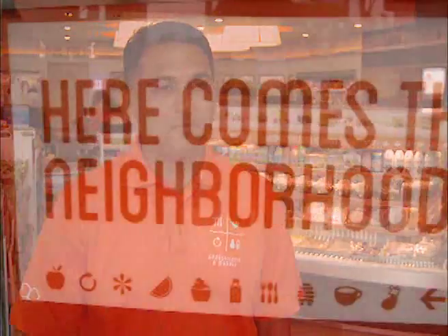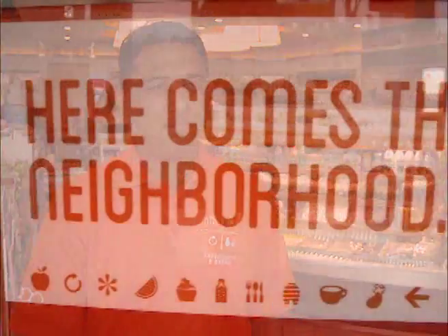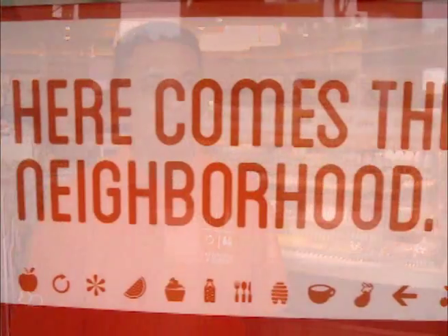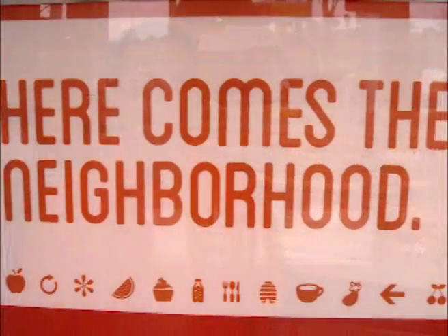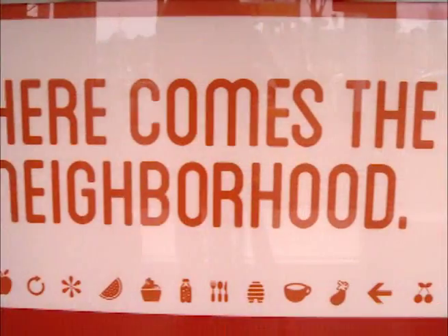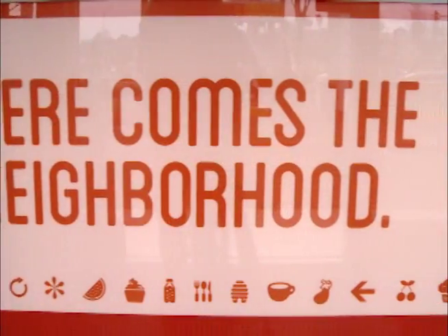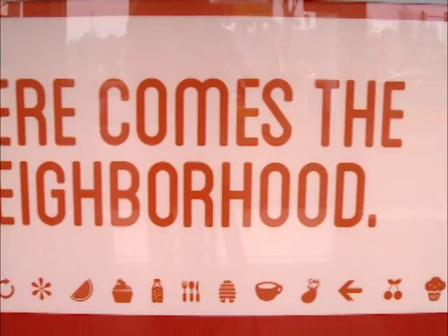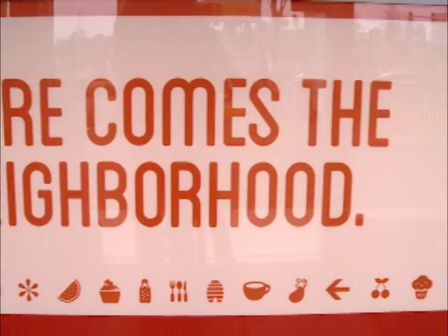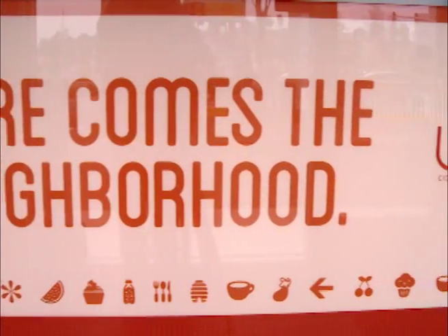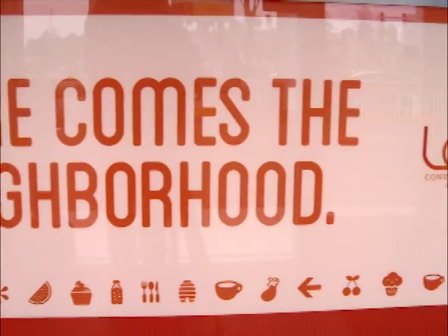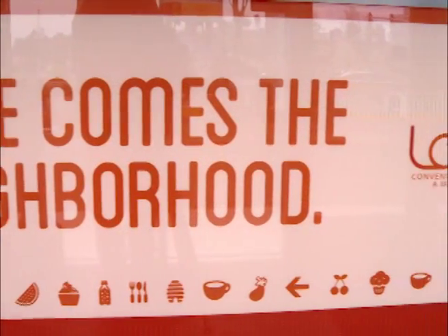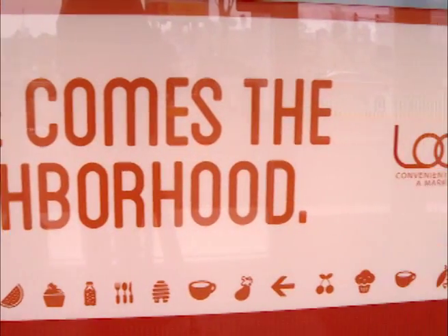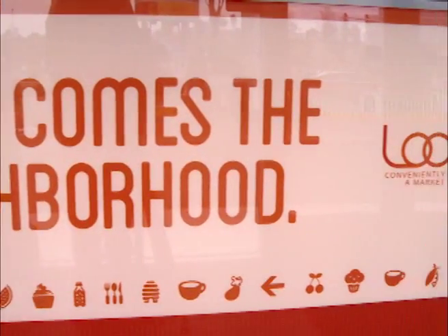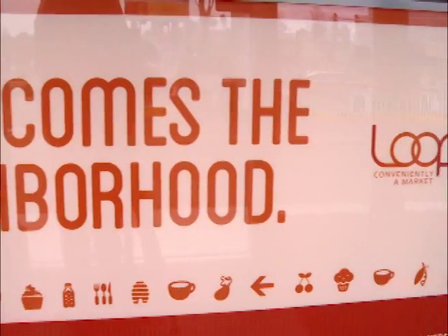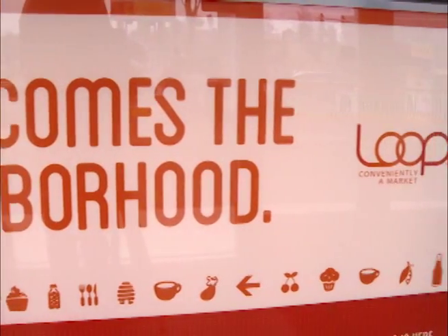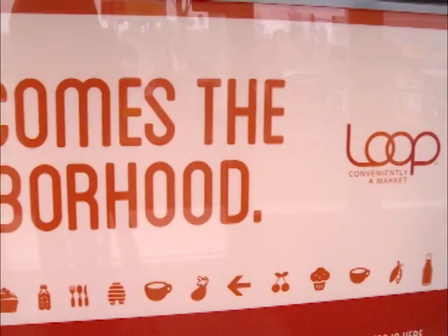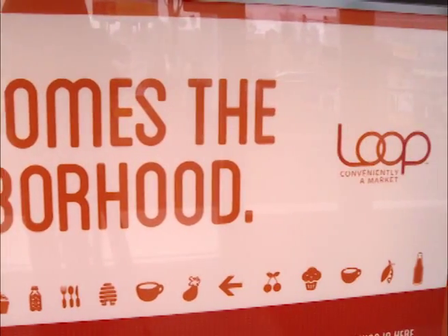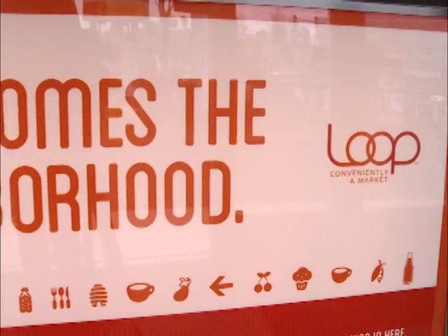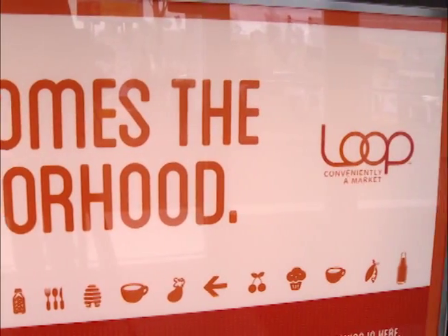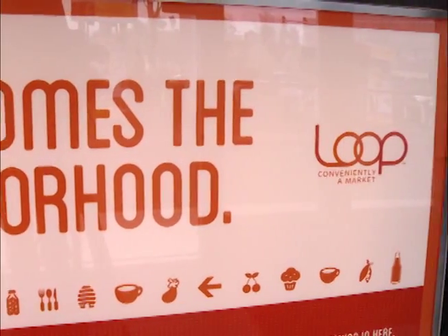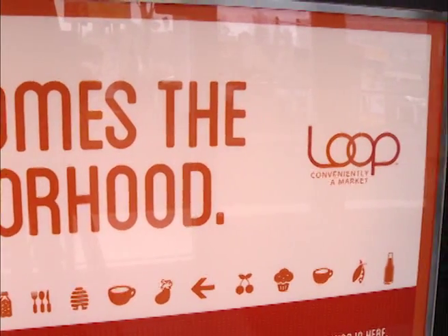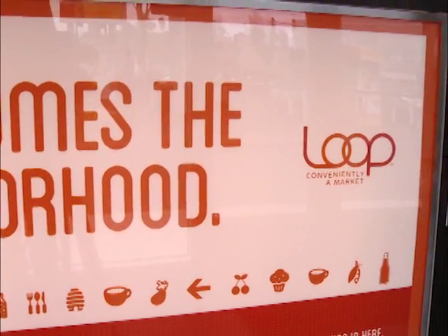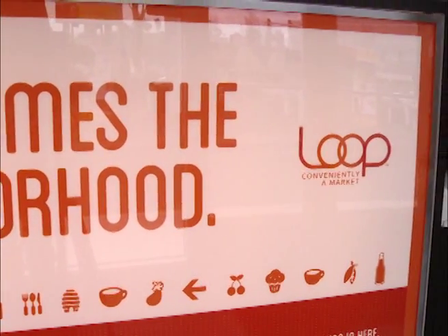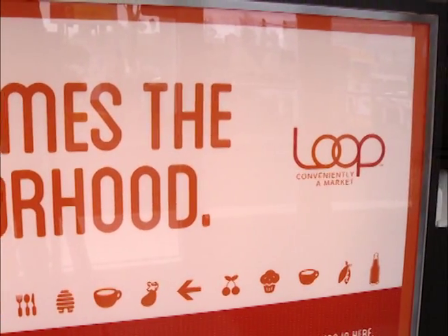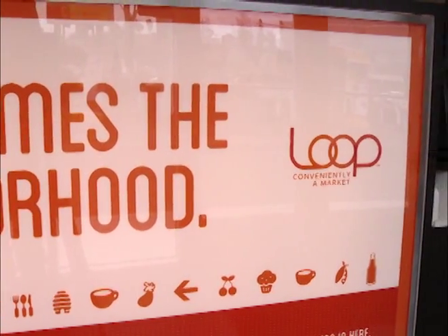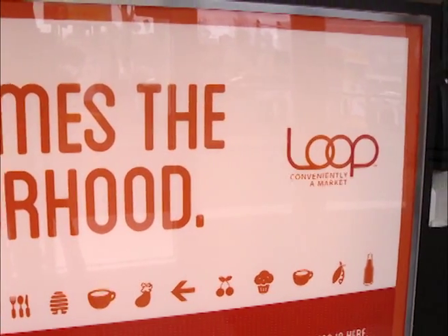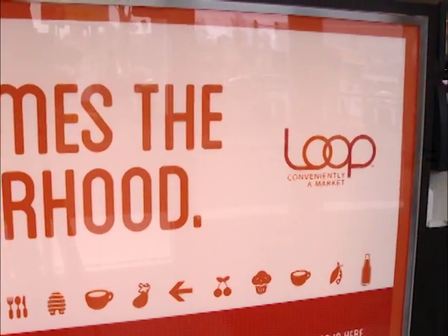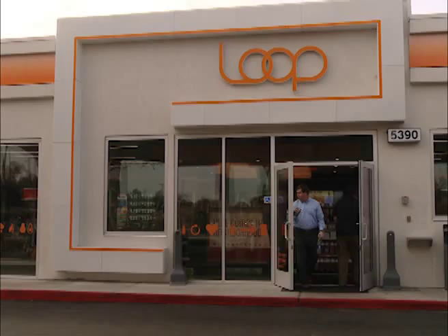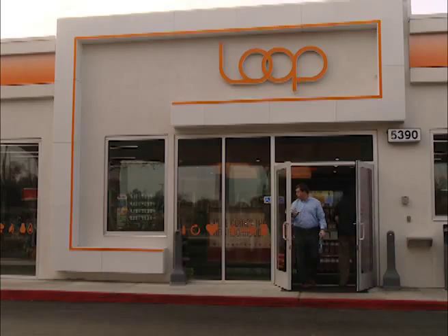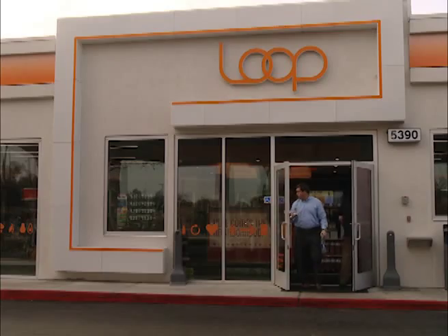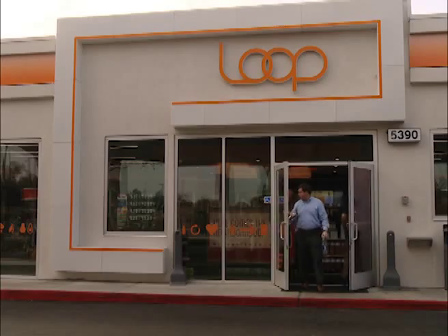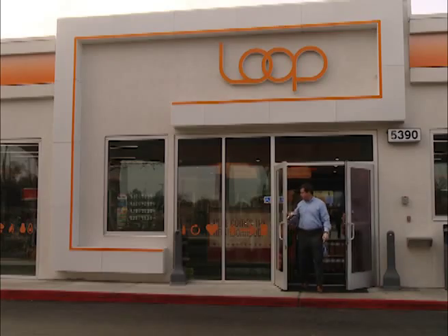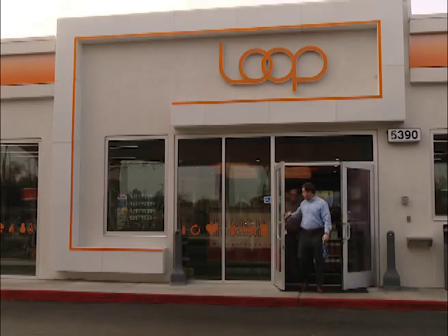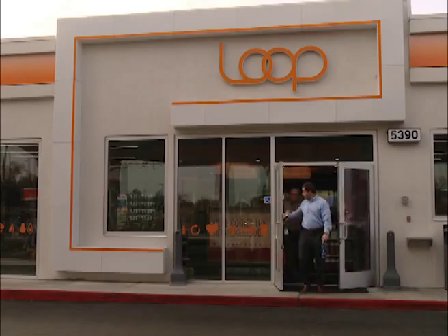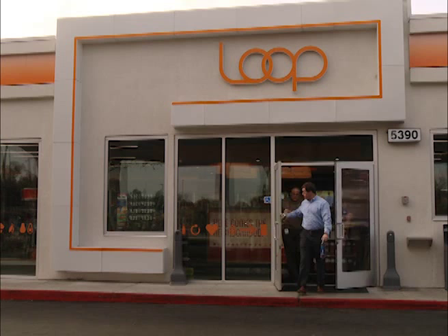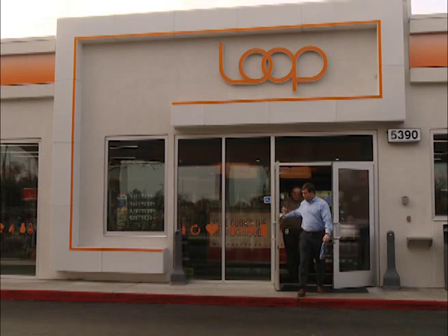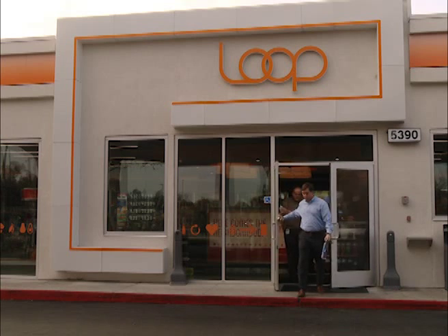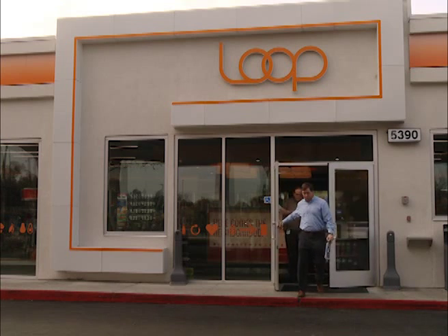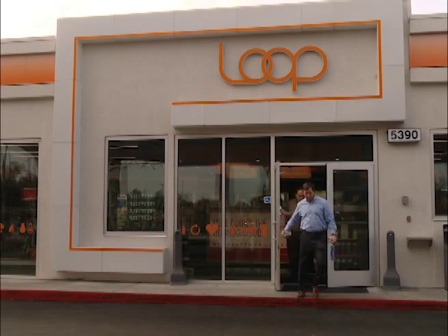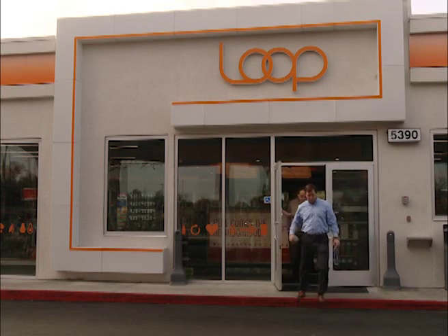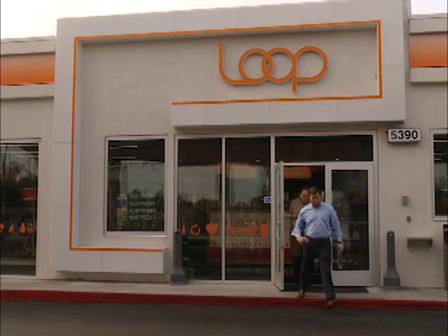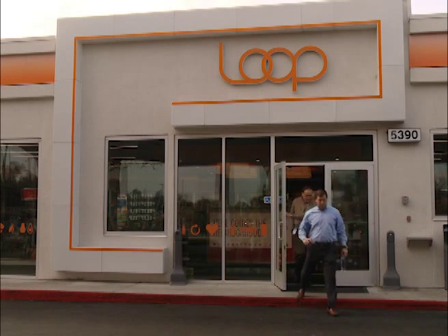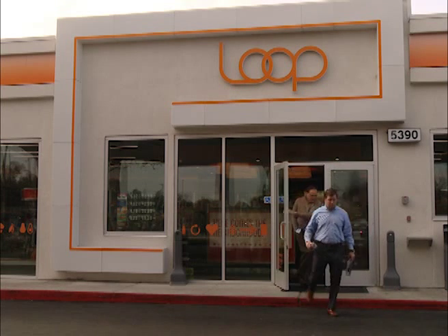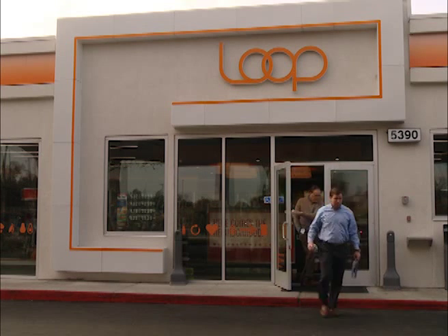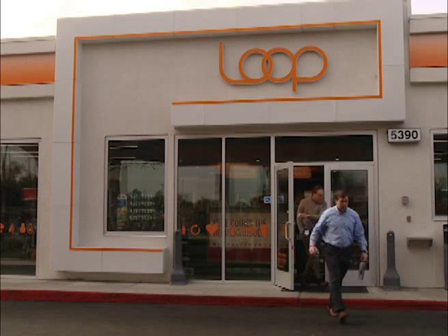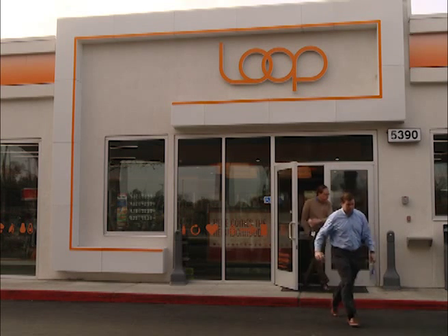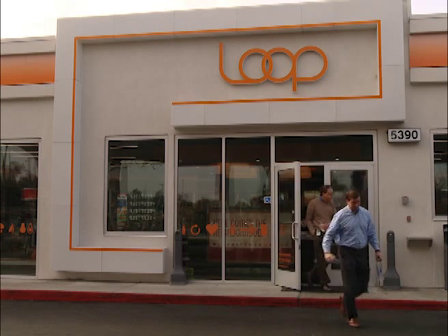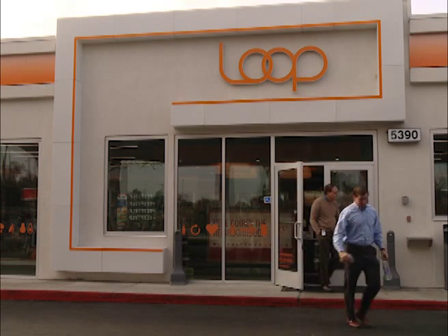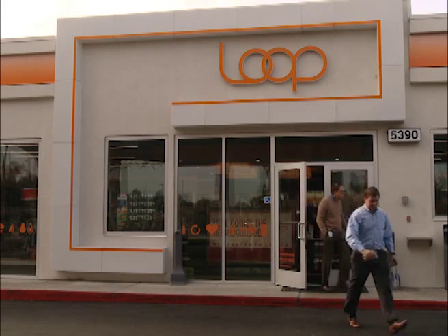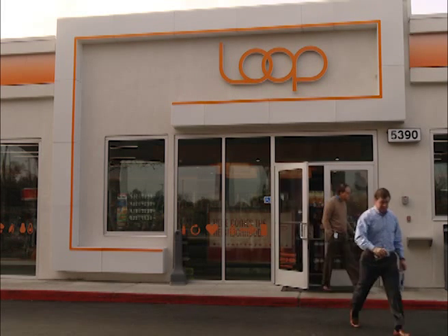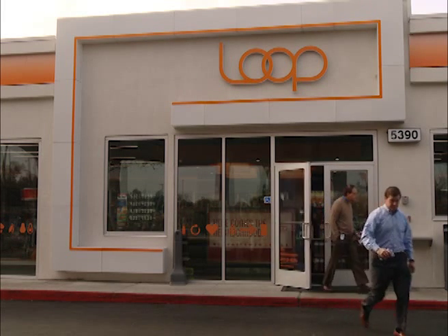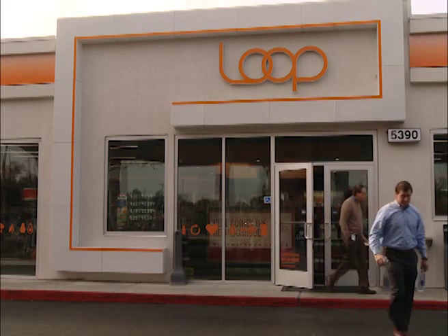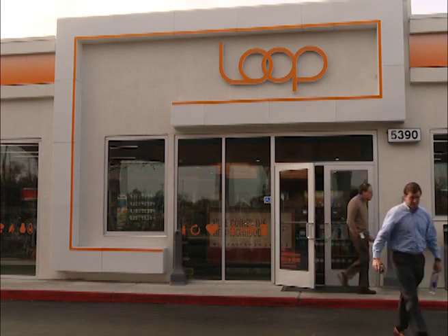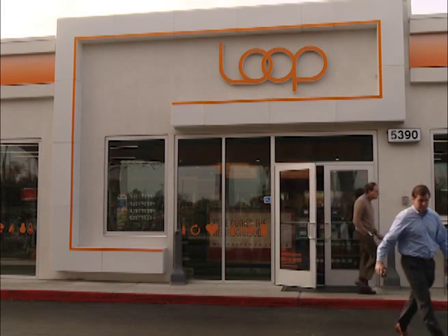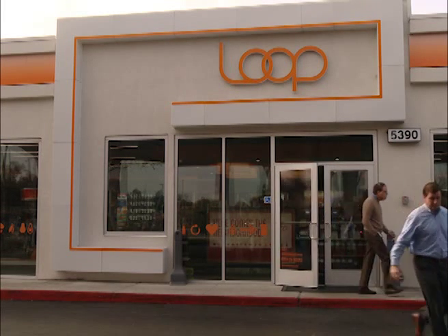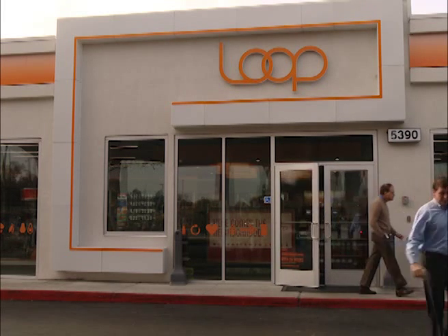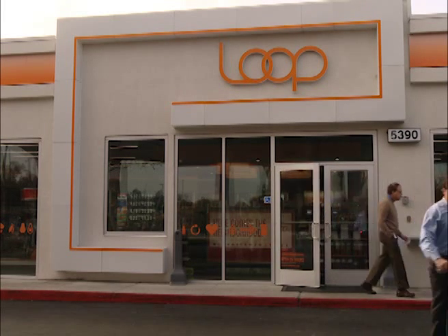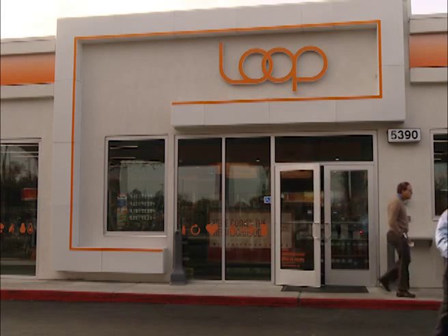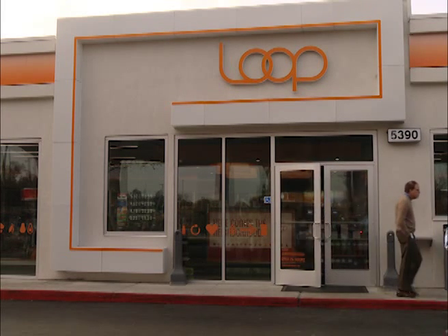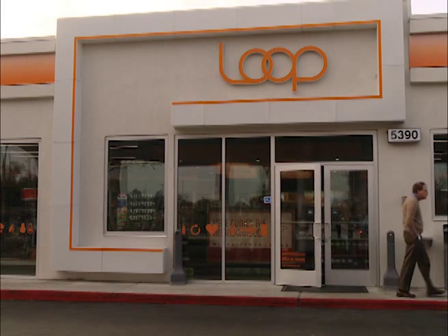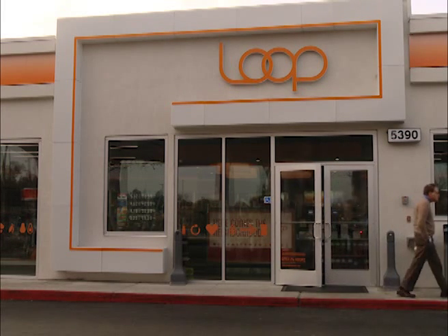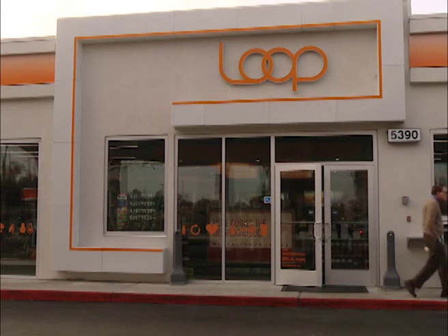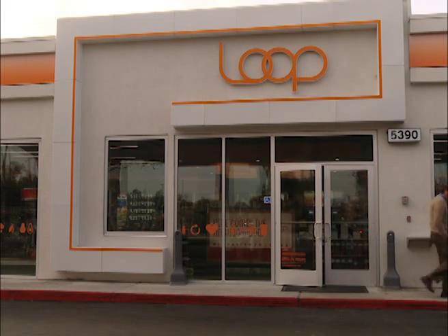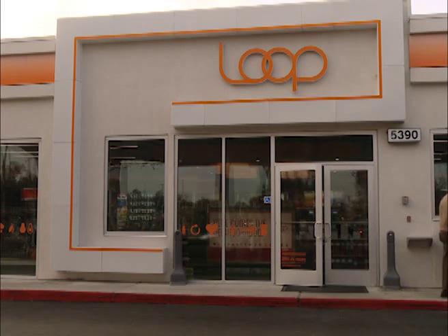For the future, AU Energy is looking at digital signage and other non-traditional marketing. It's all part of the company's effort to stand apart.